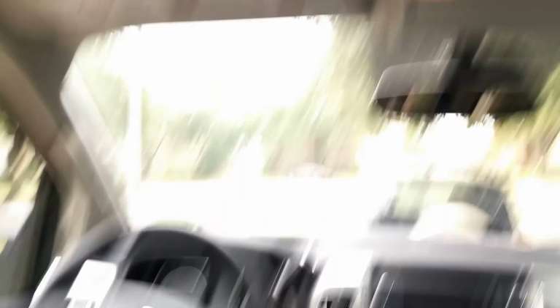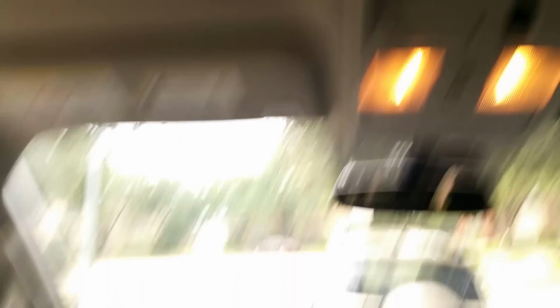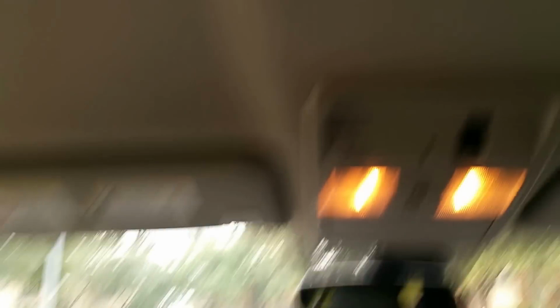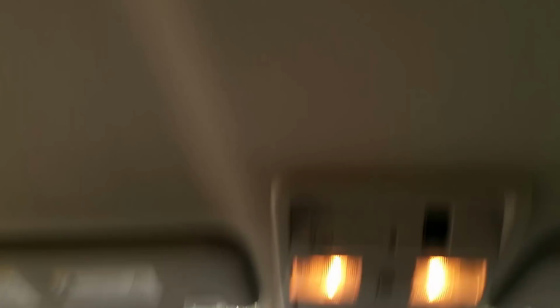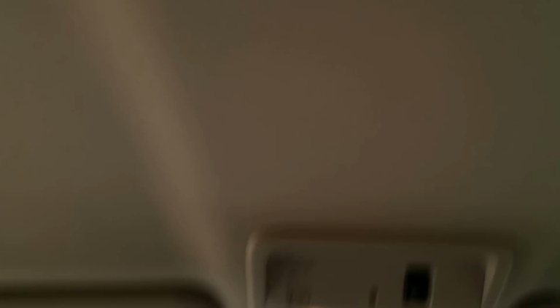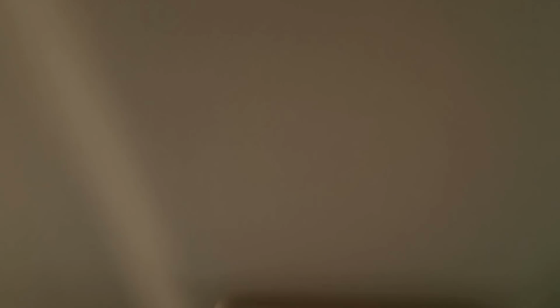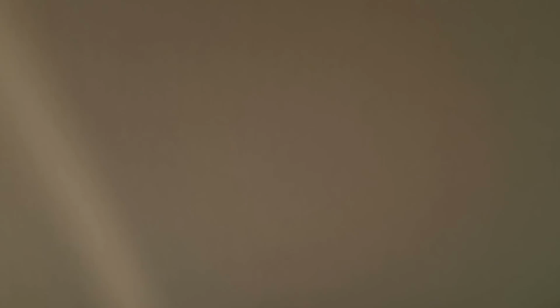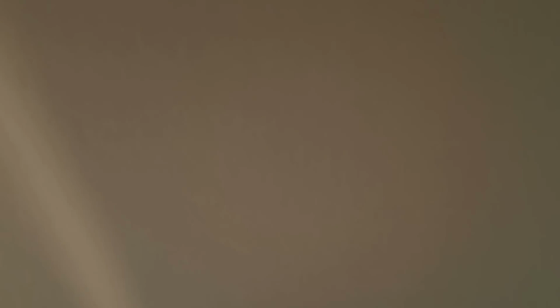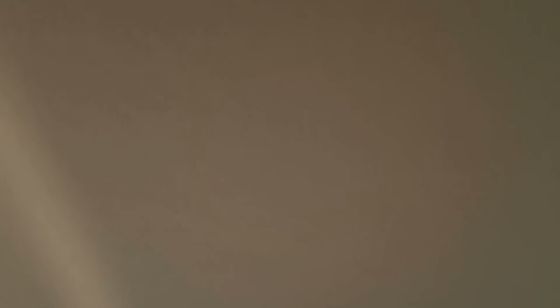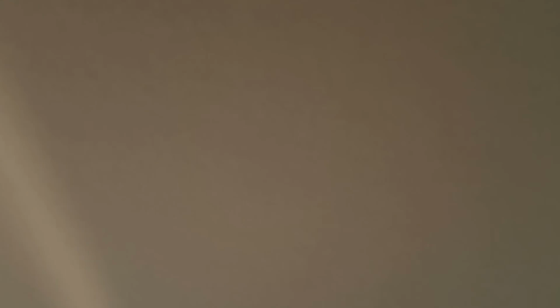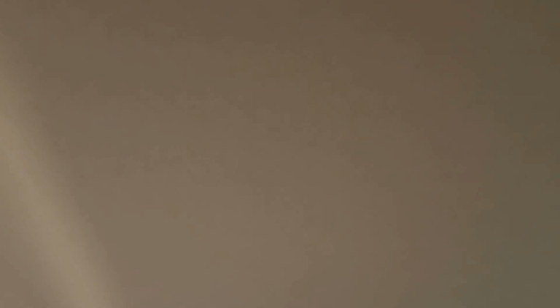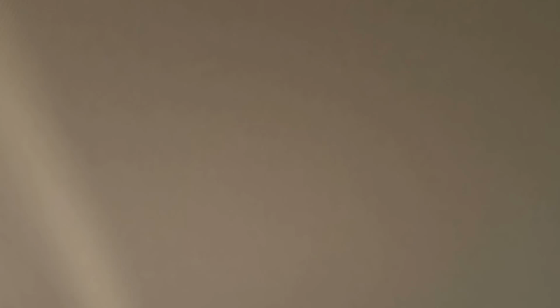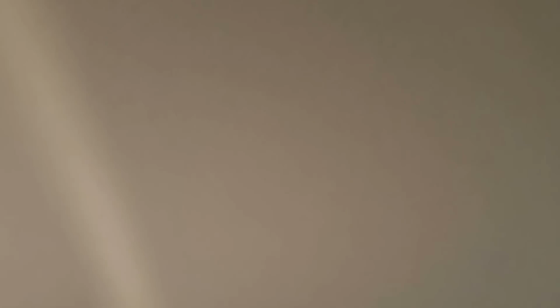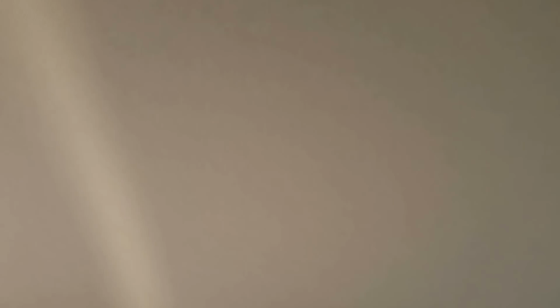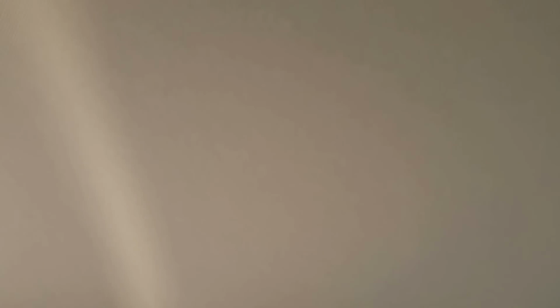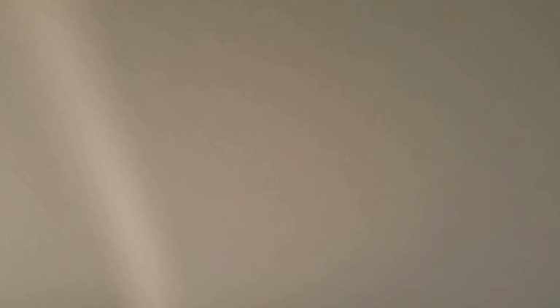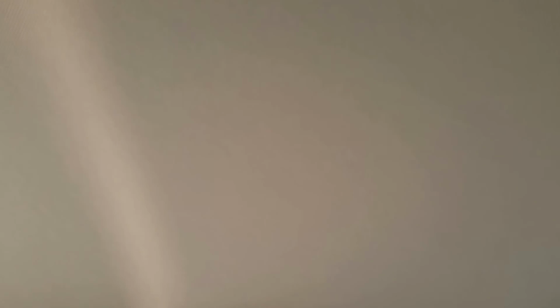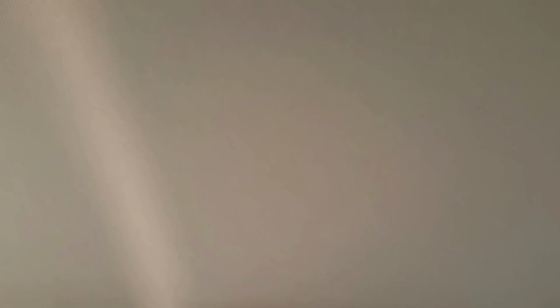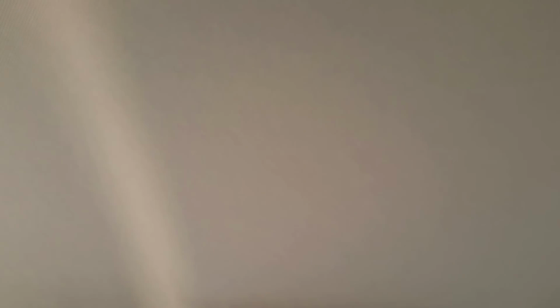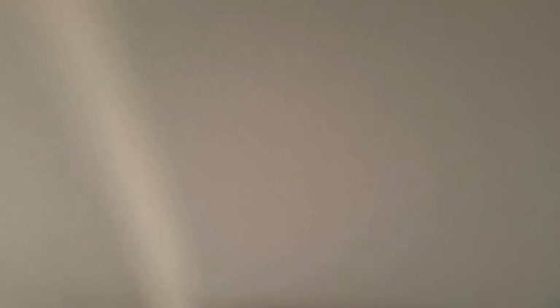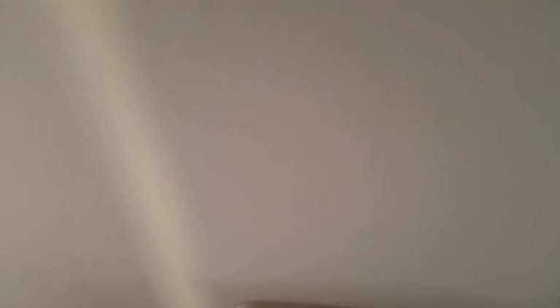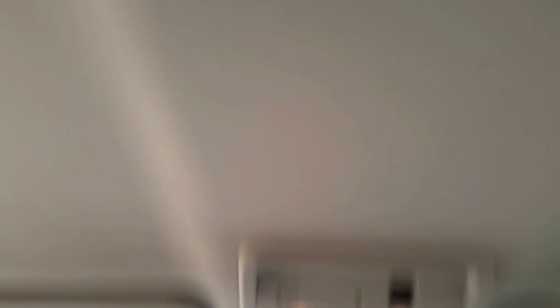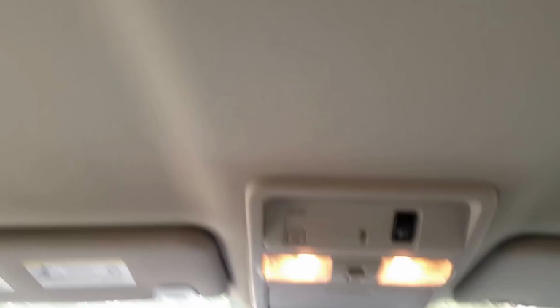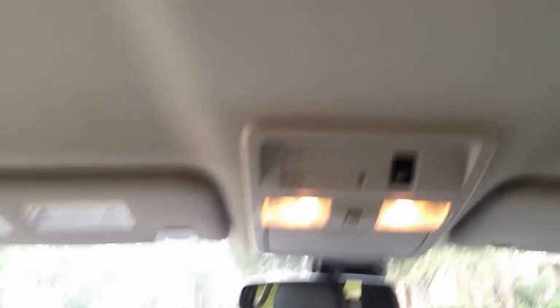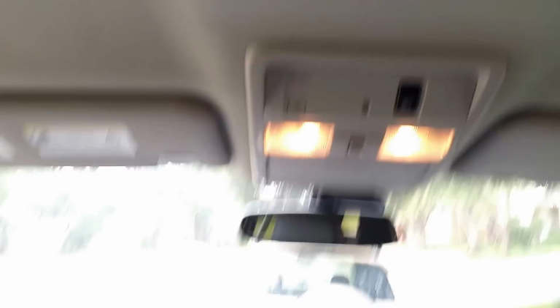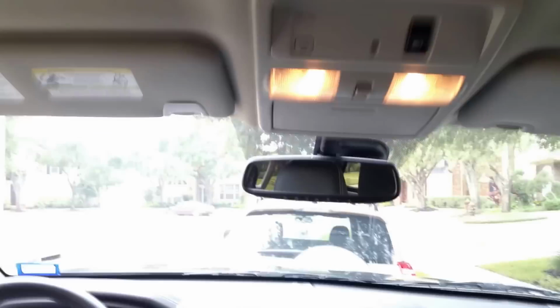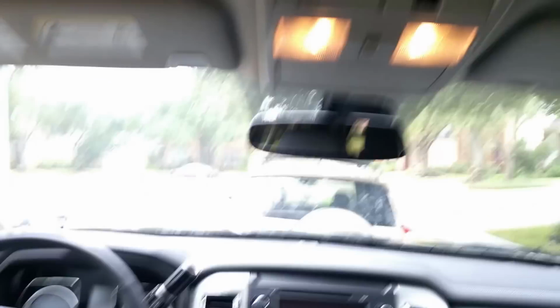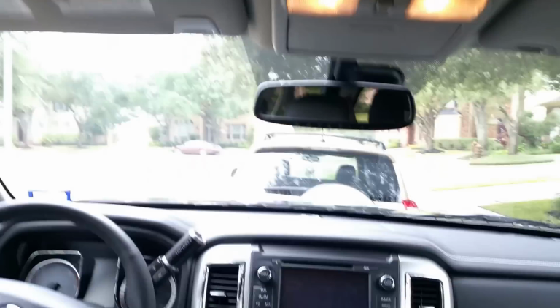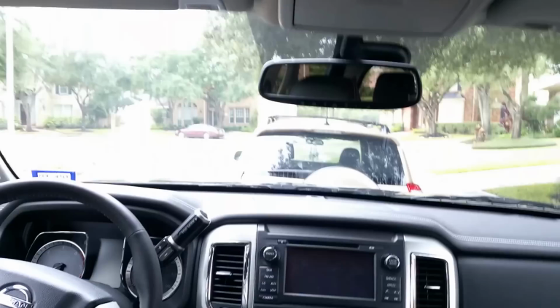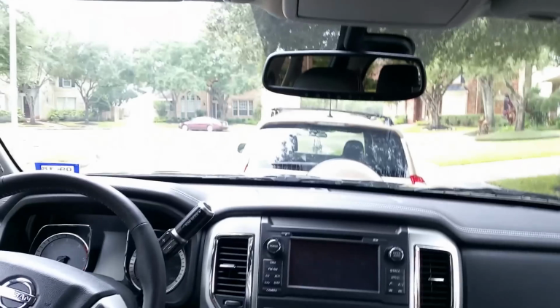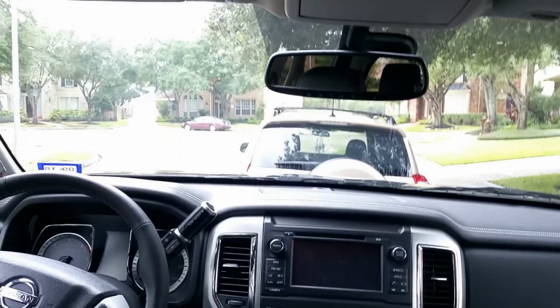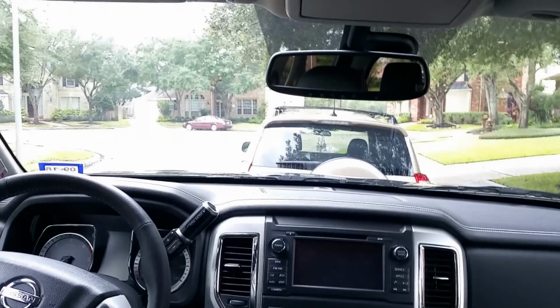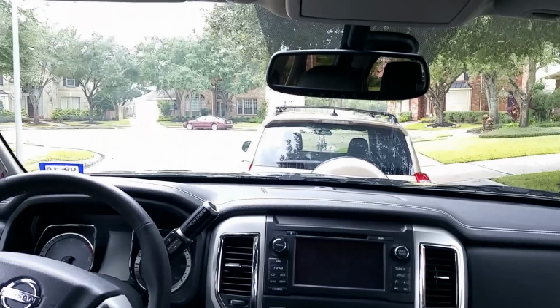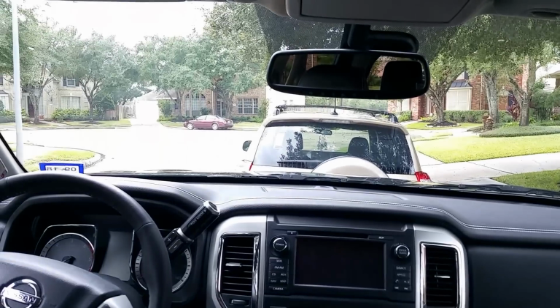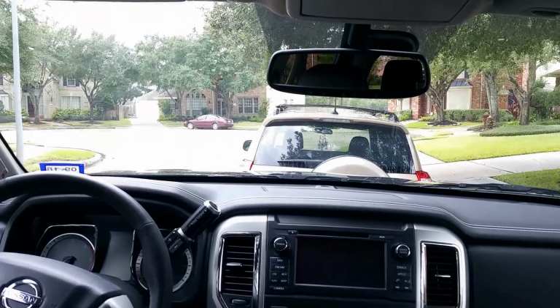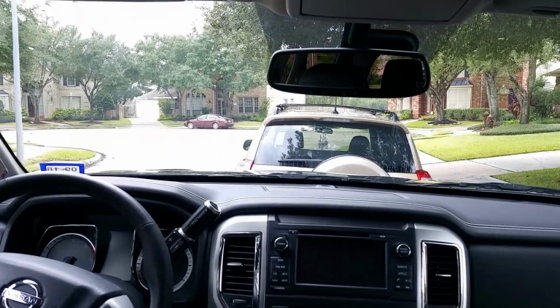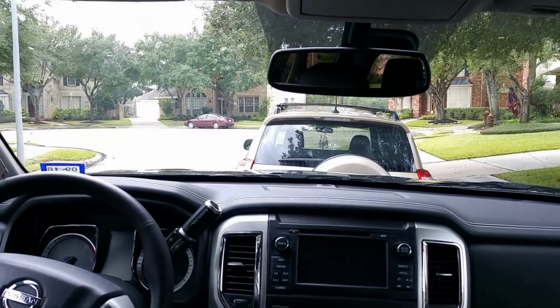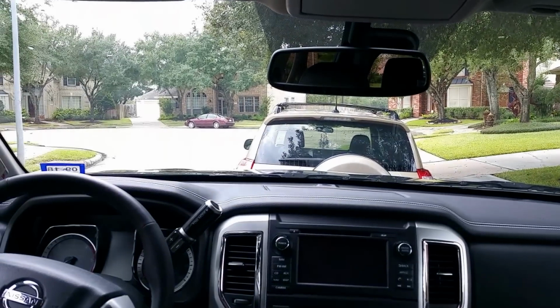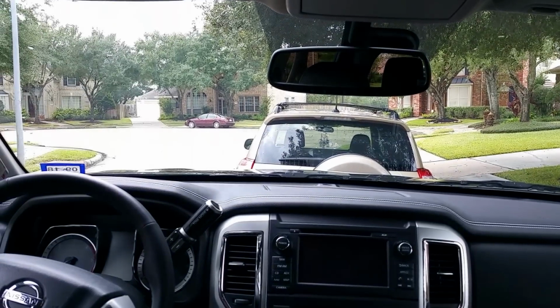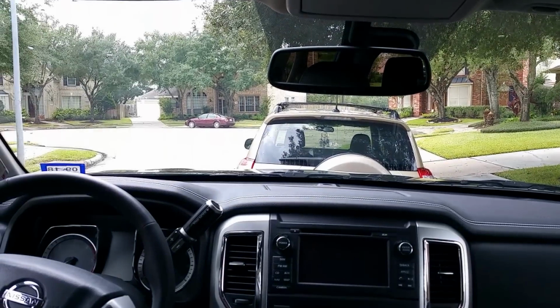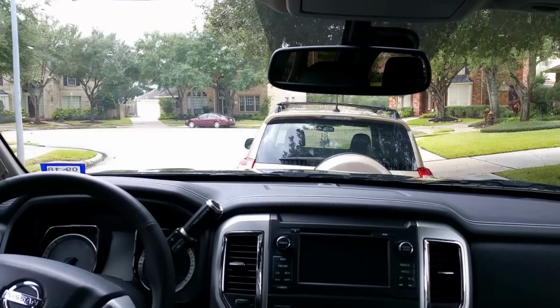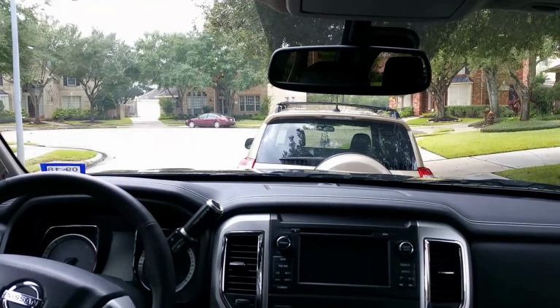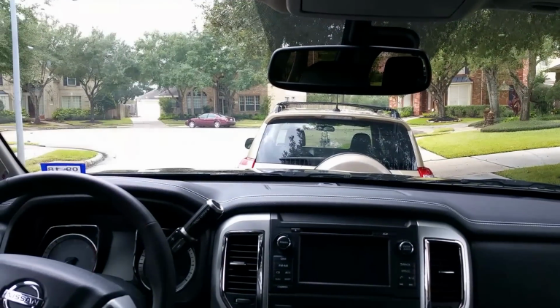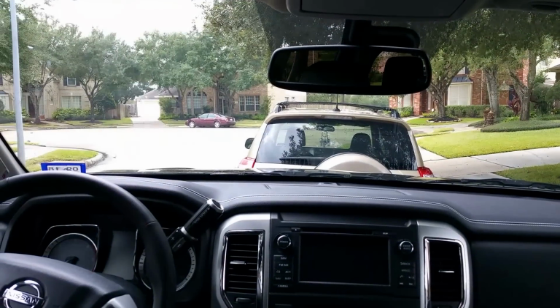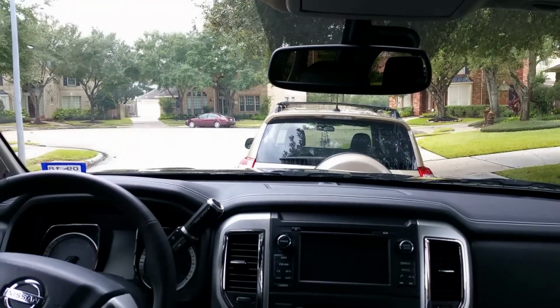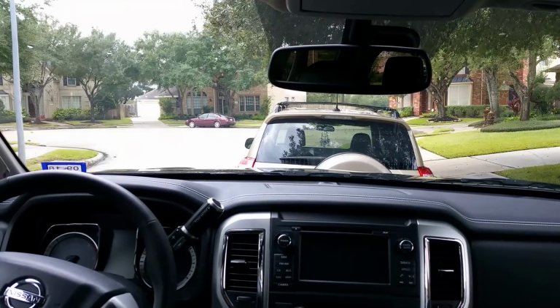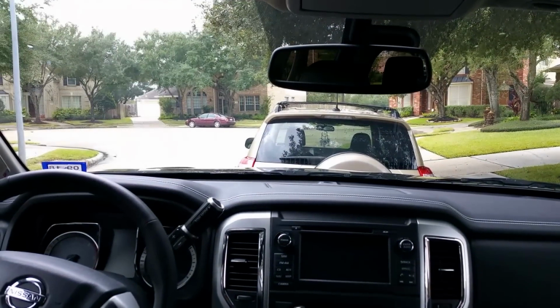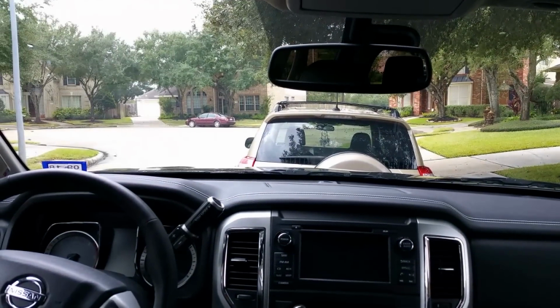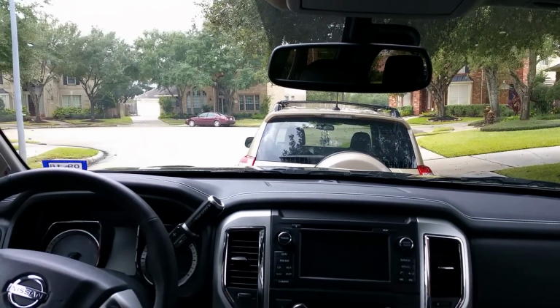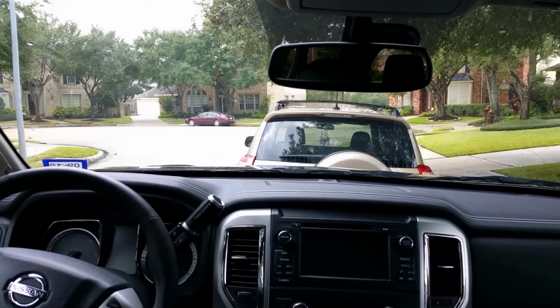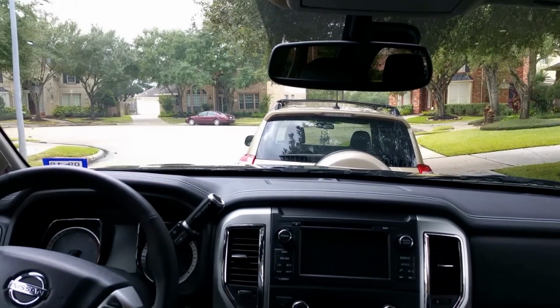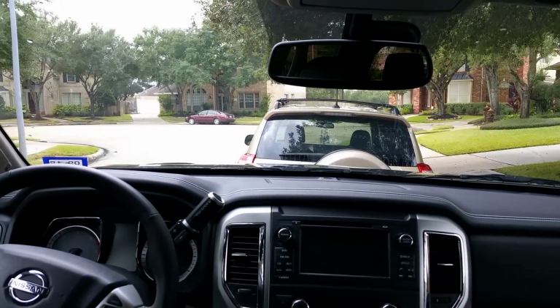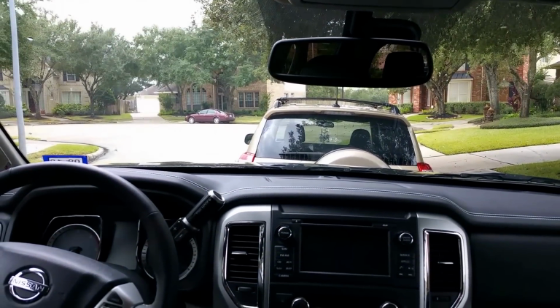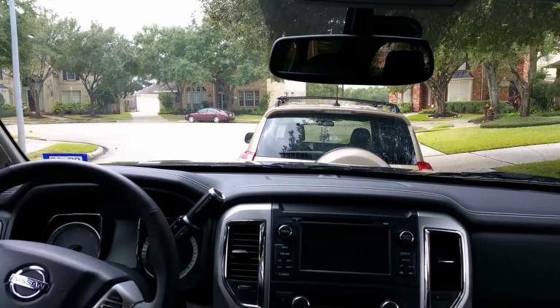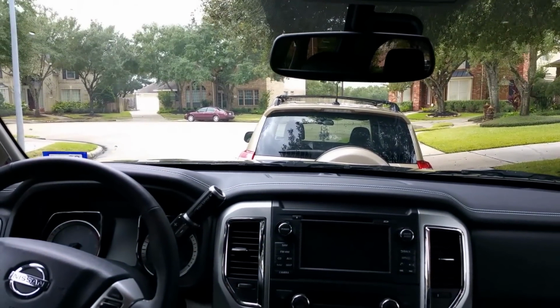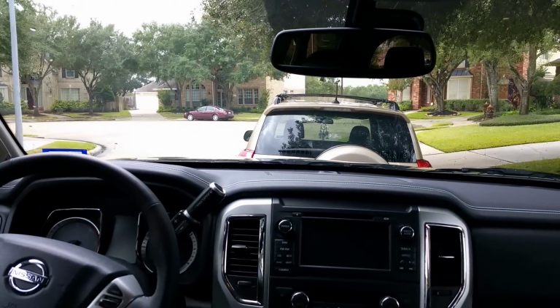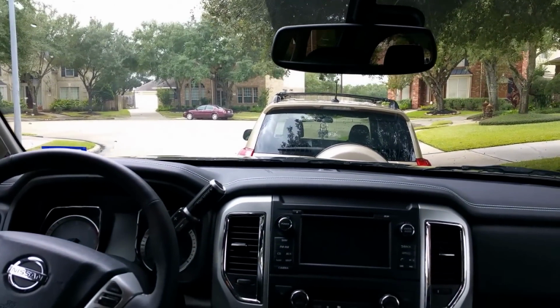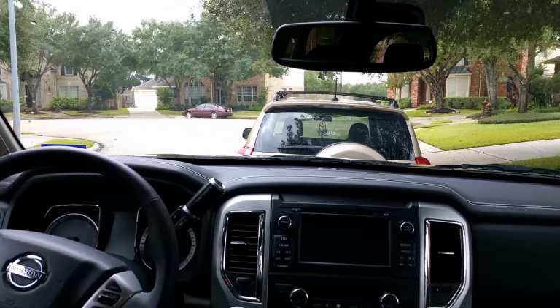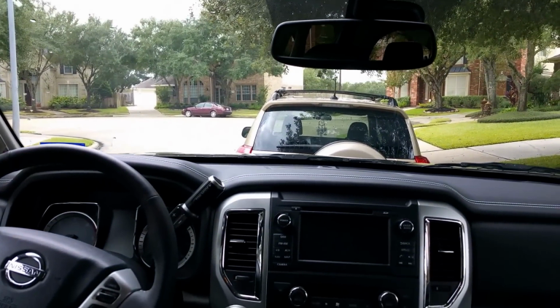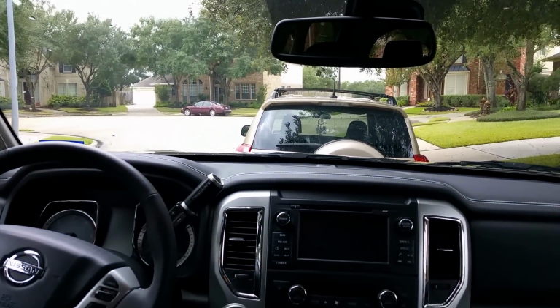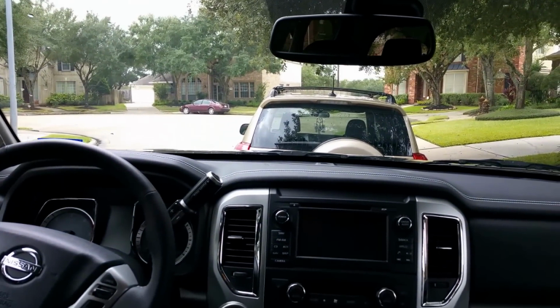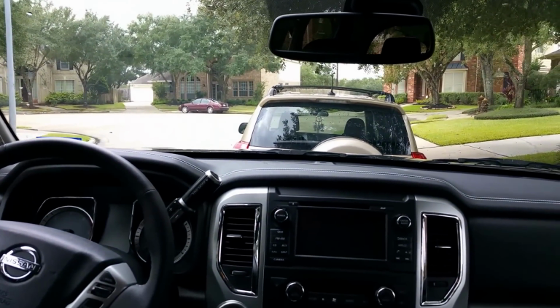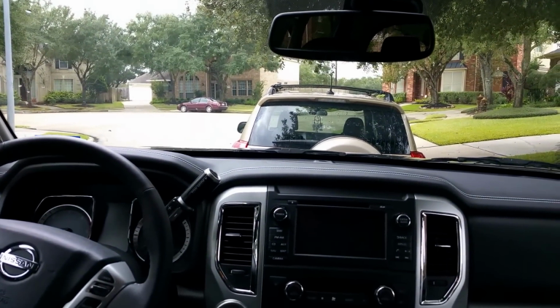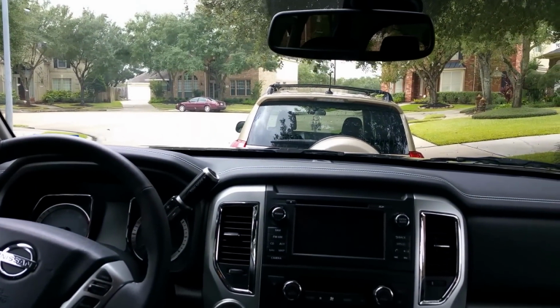I wish my truck had a sunroof. All right, other than that, that's it.